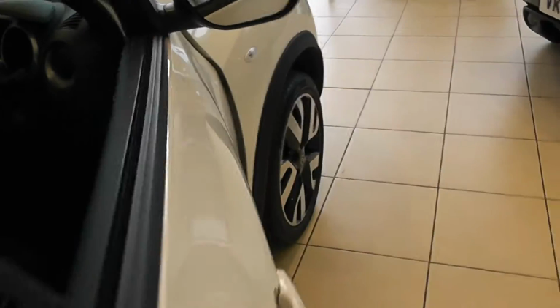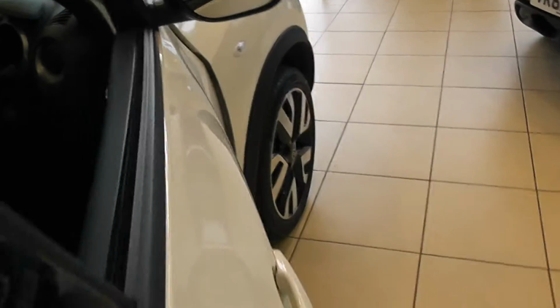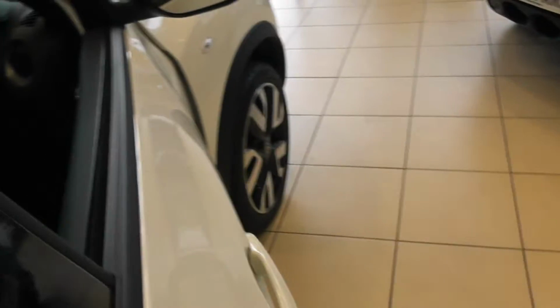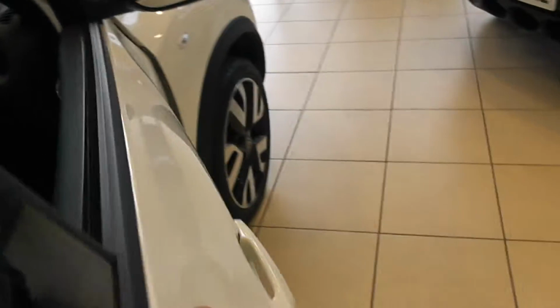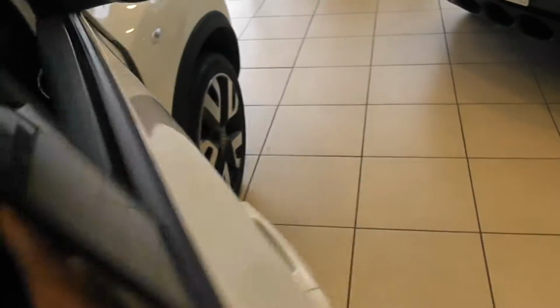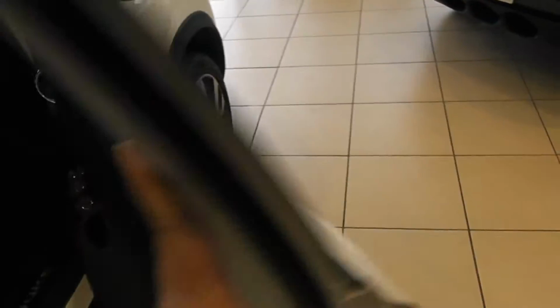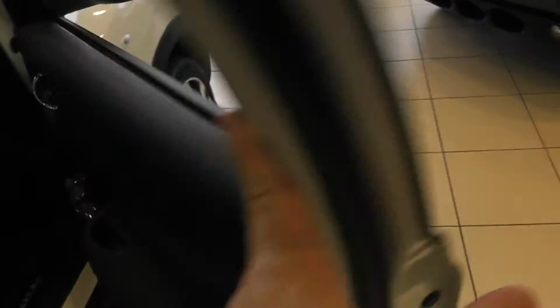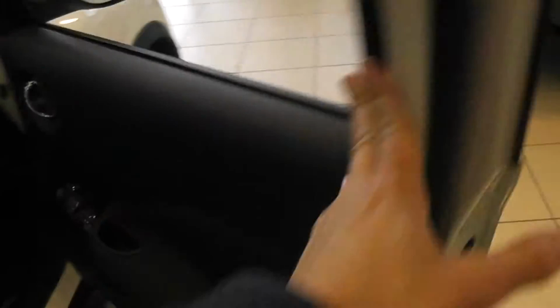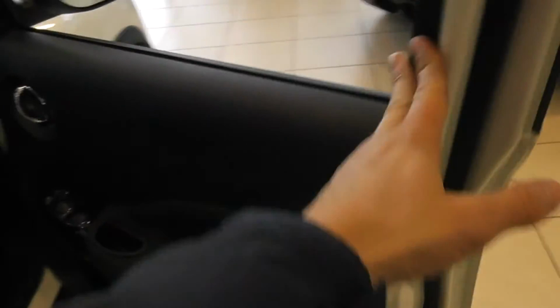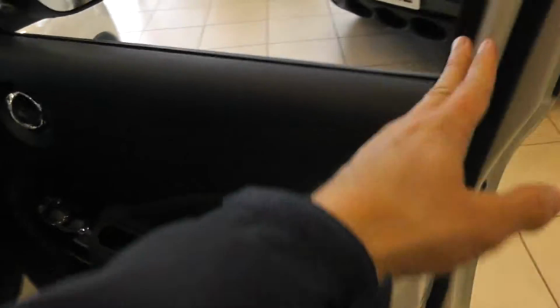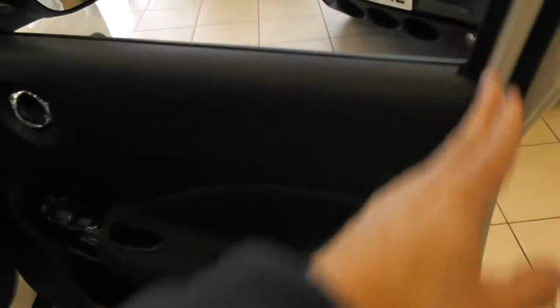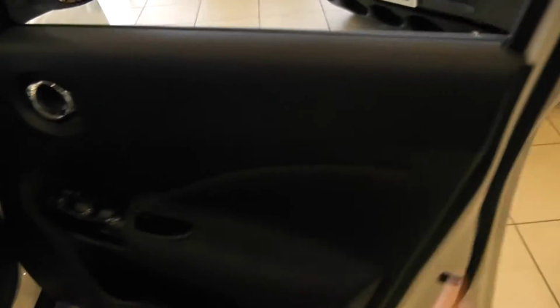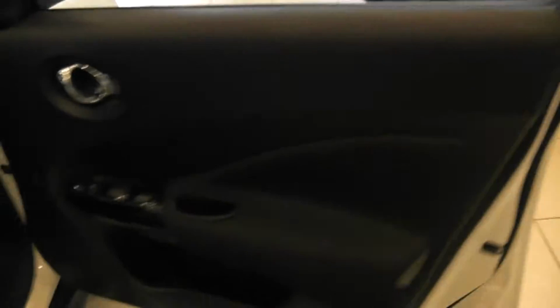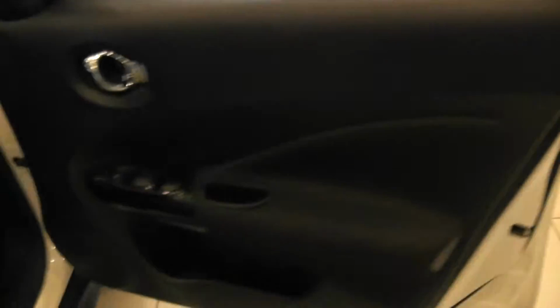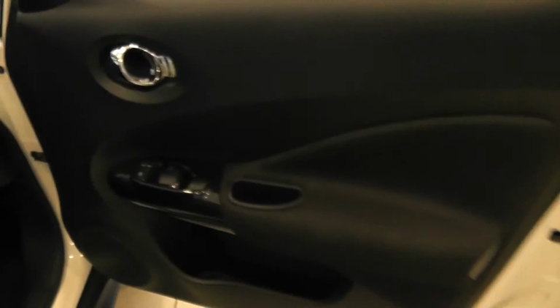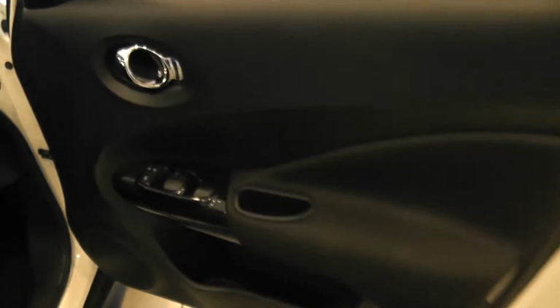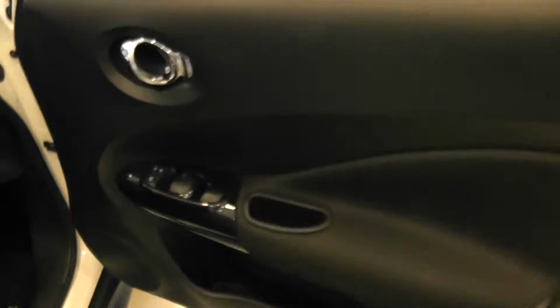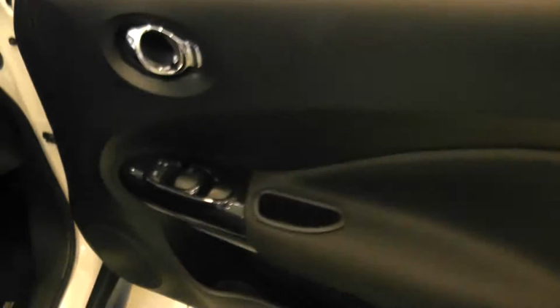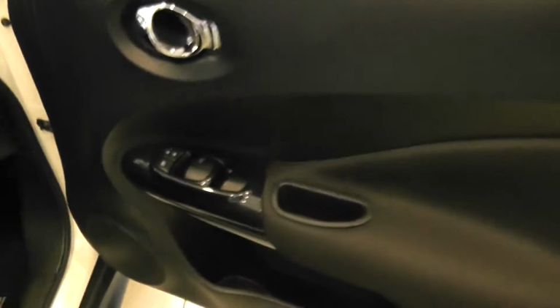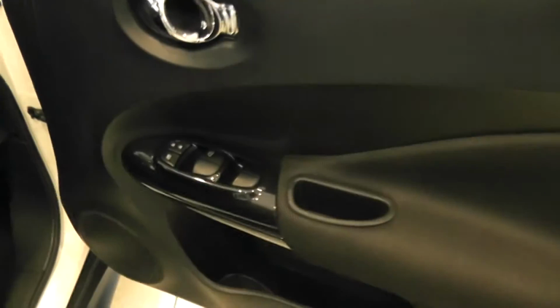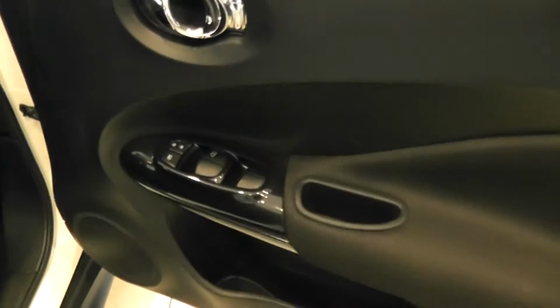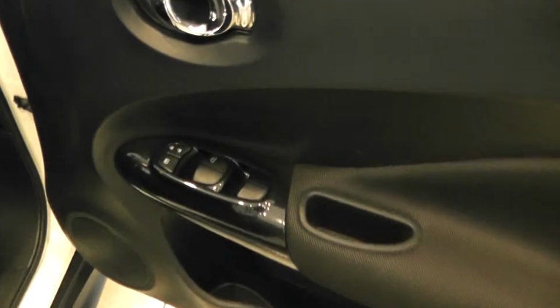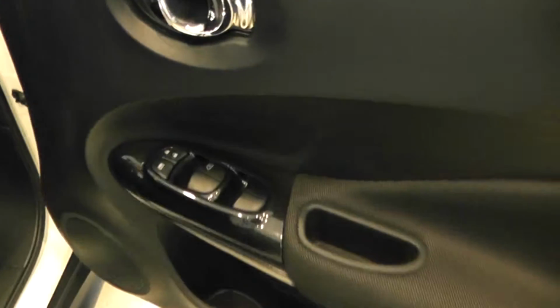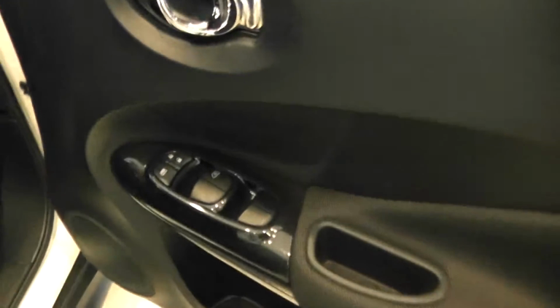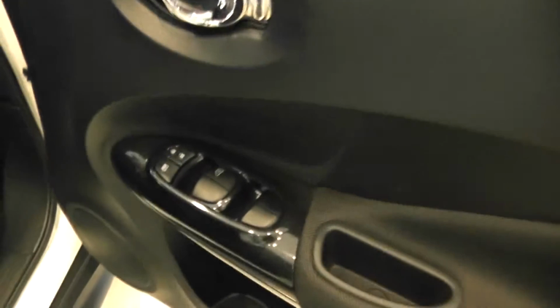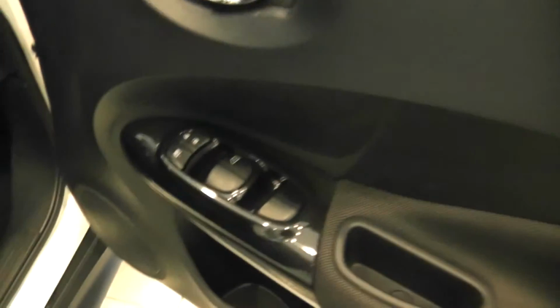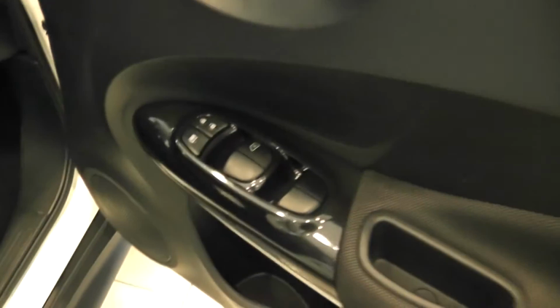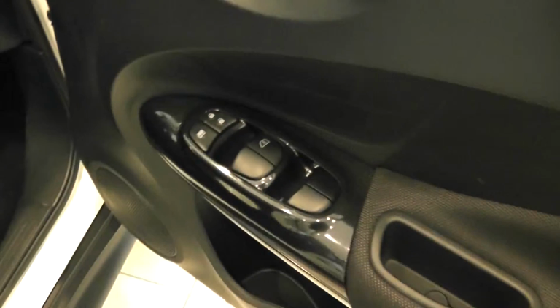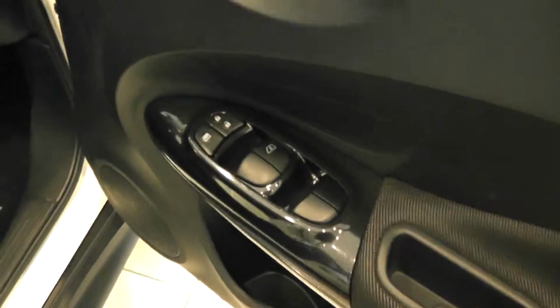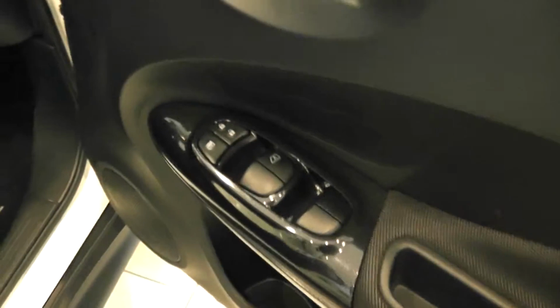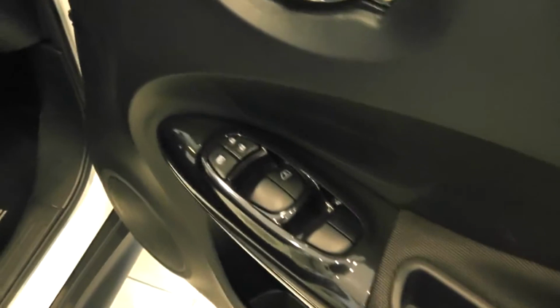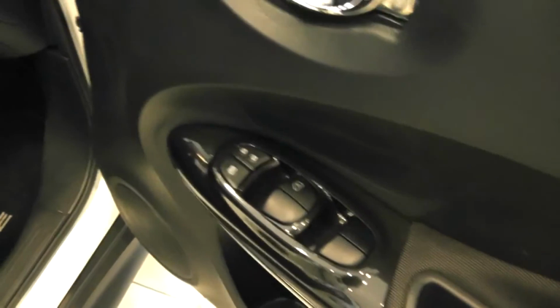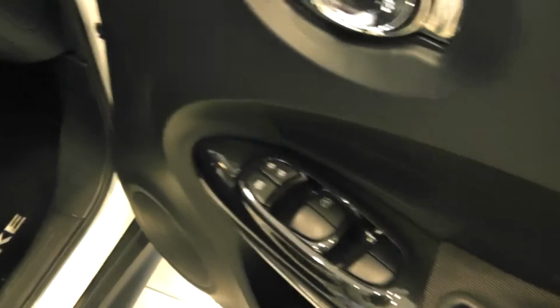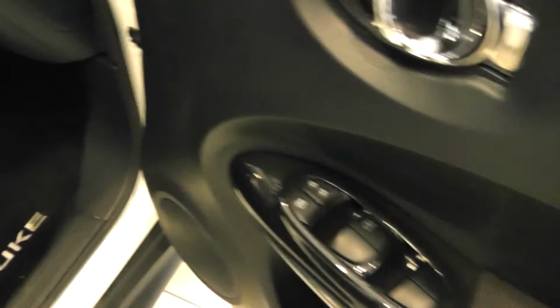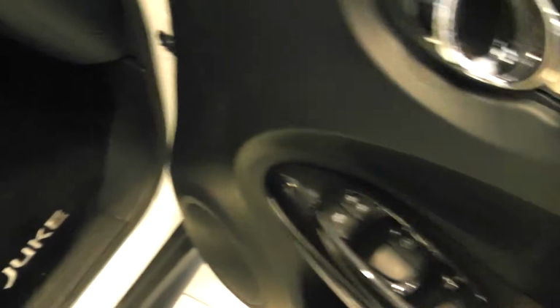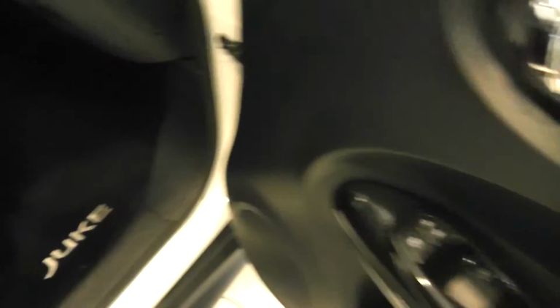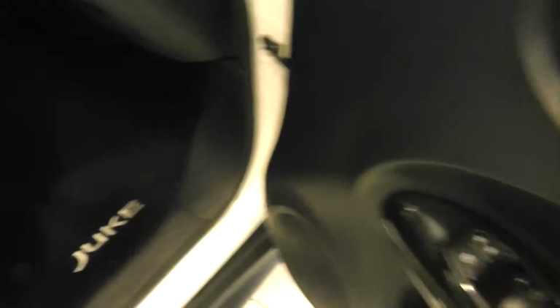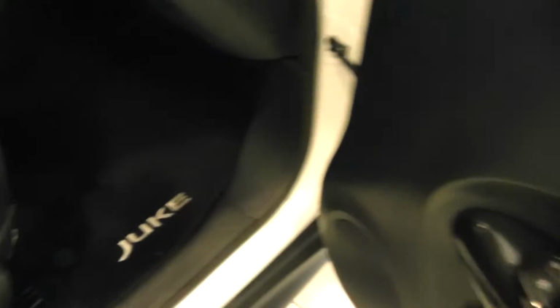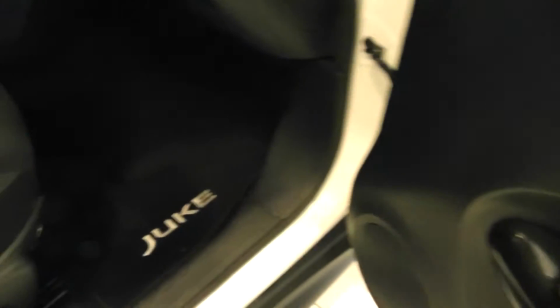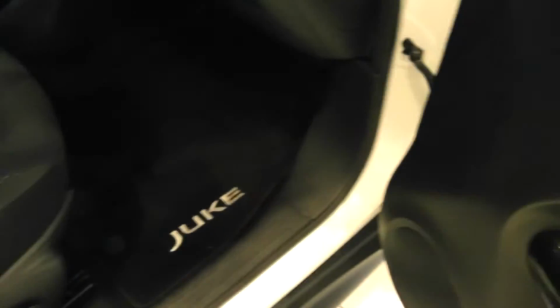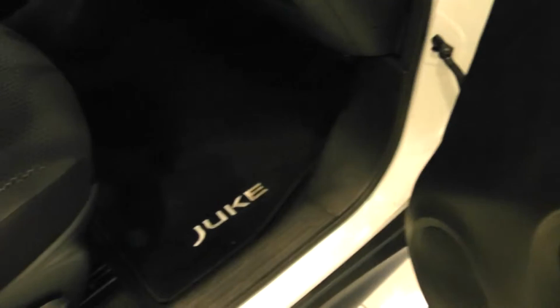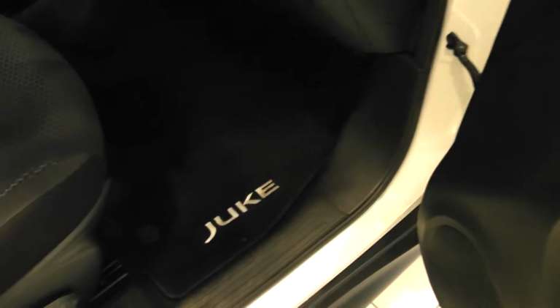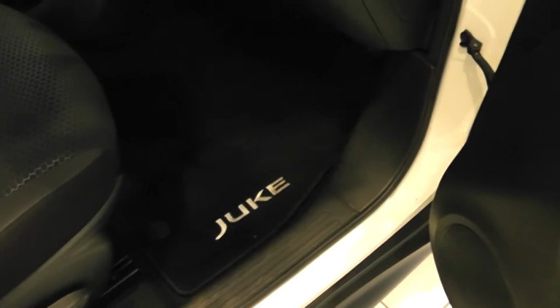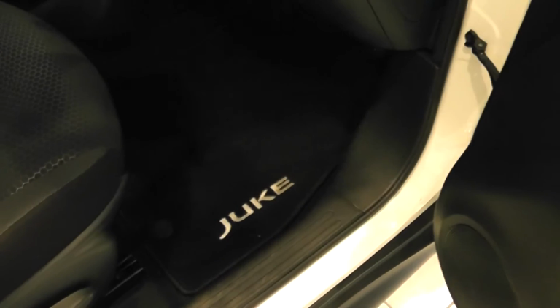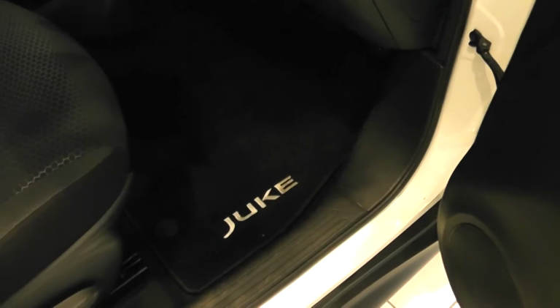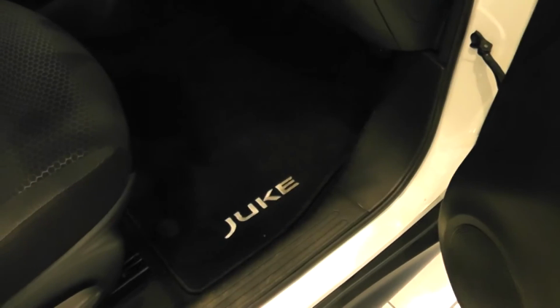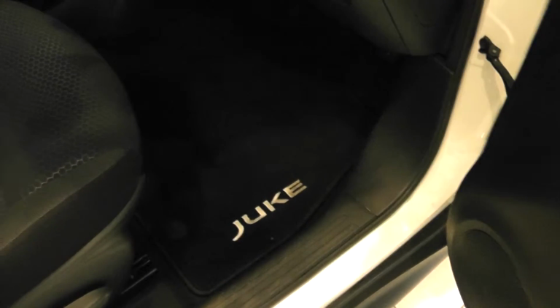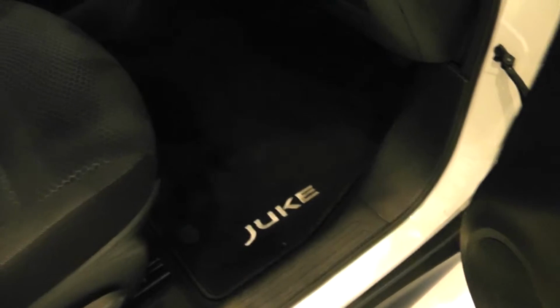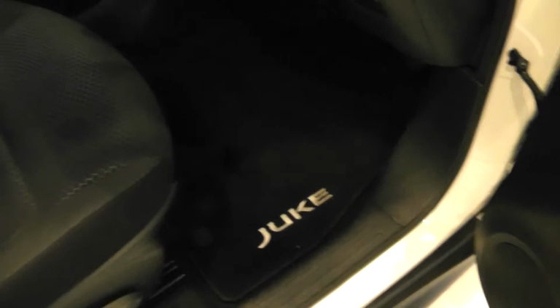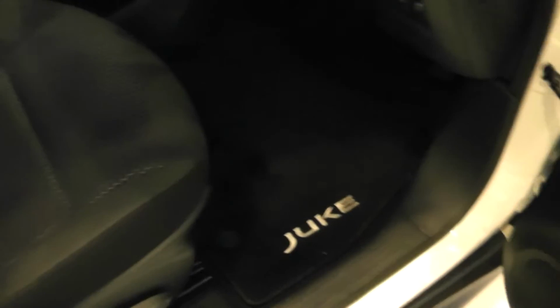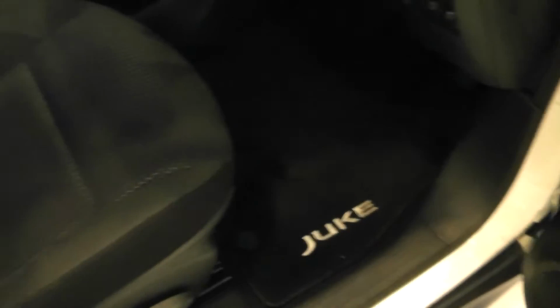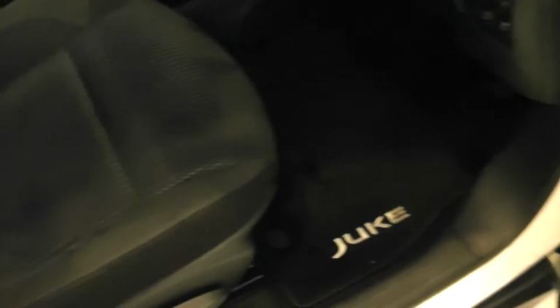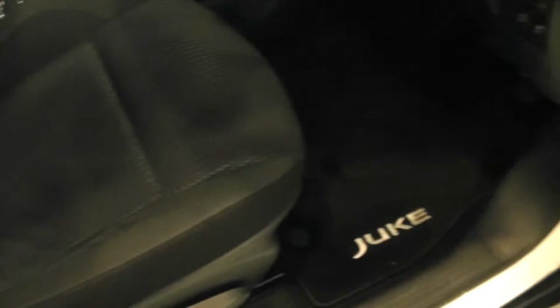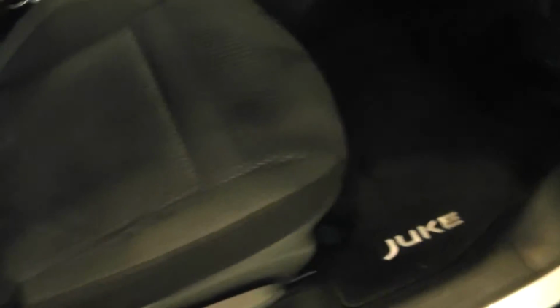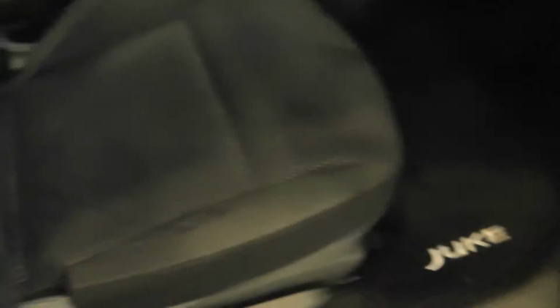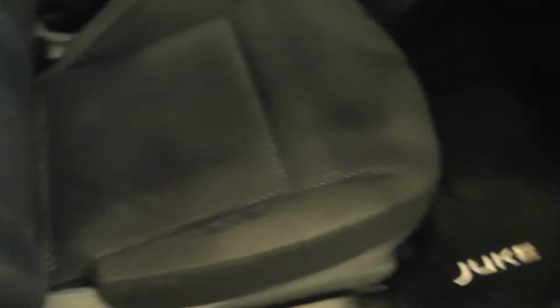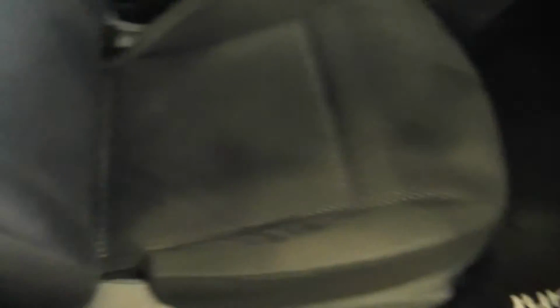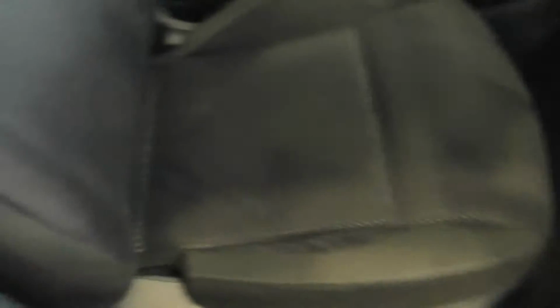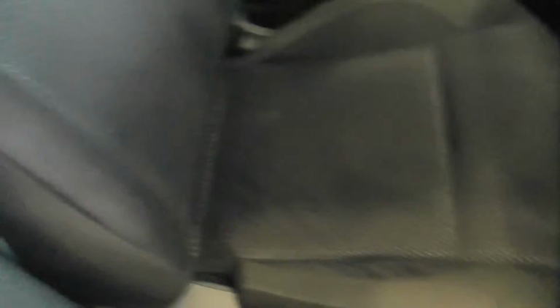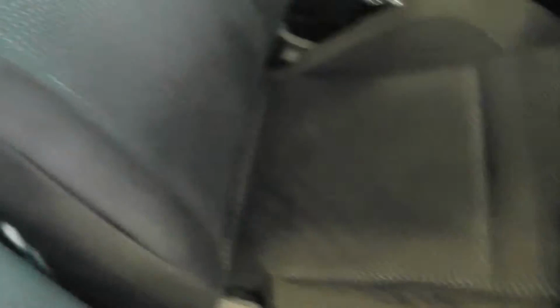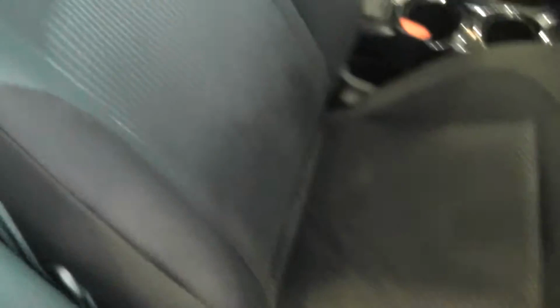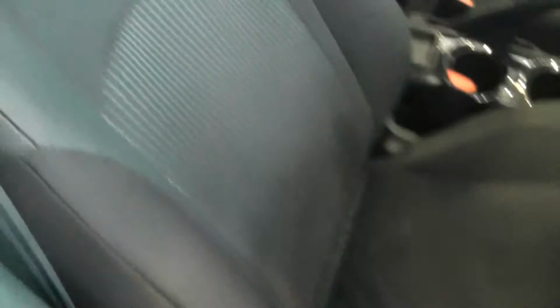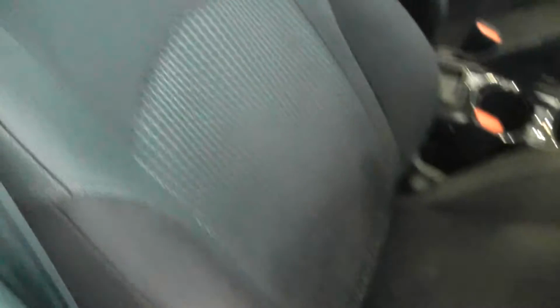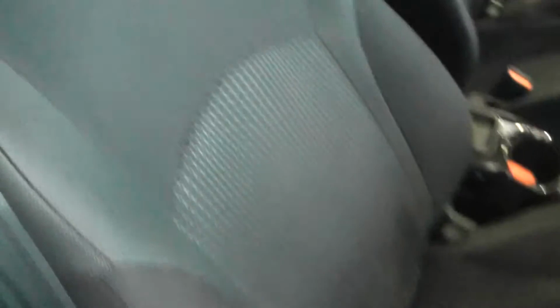Stepping into the front of the car, you can see it's got electric windows front and rear, Nissan Juke mats, and nice stylish upholstery.